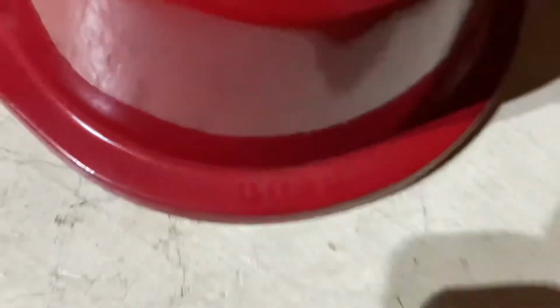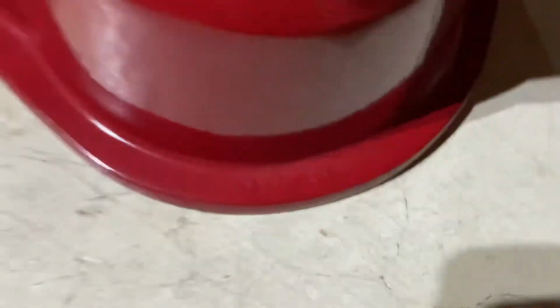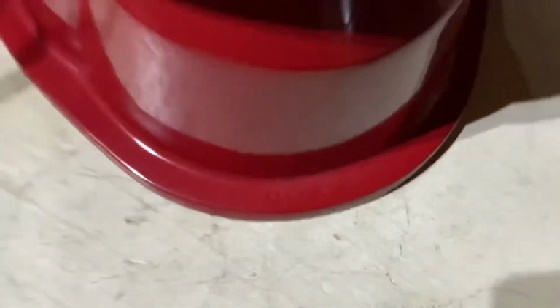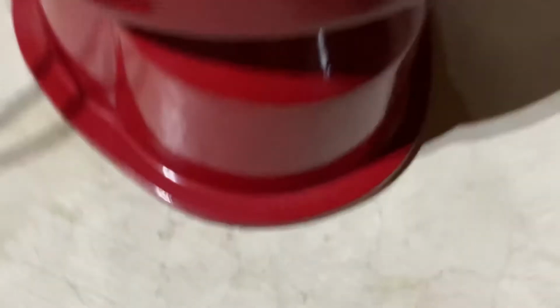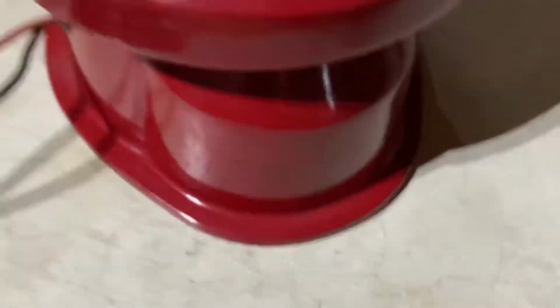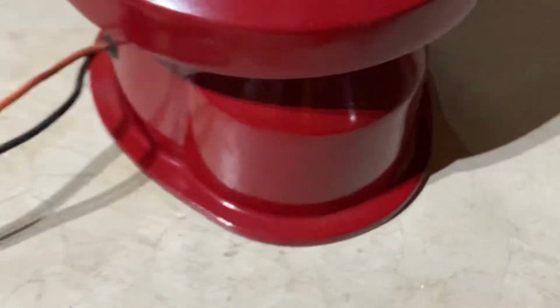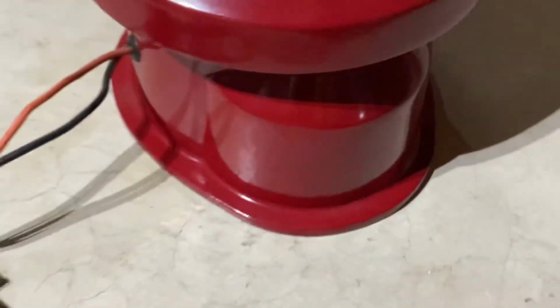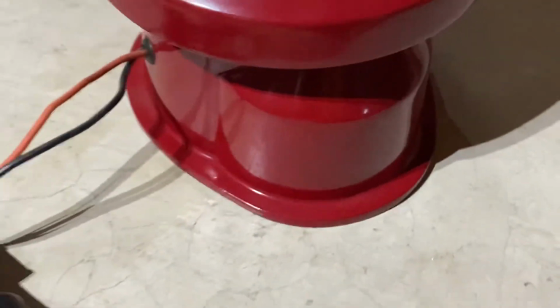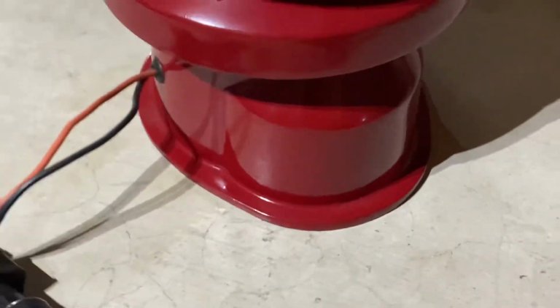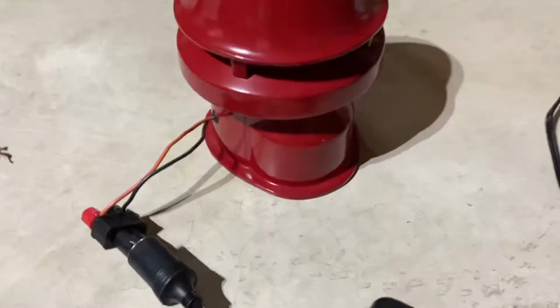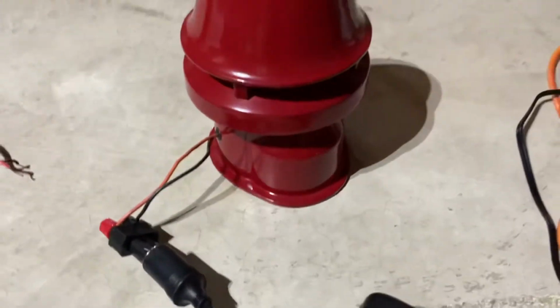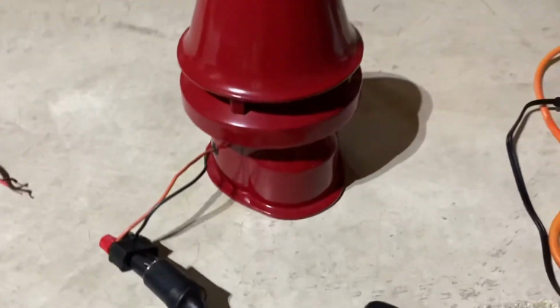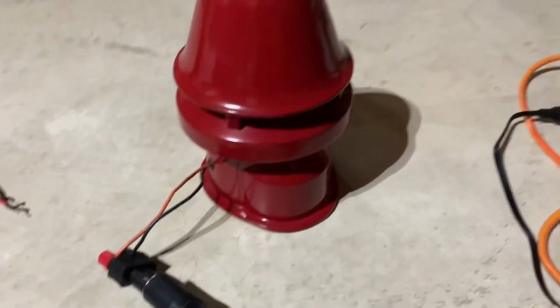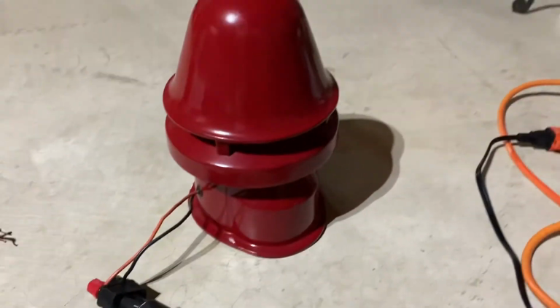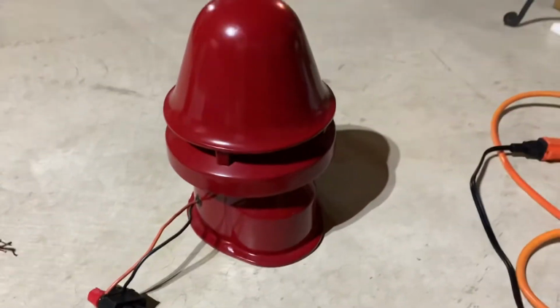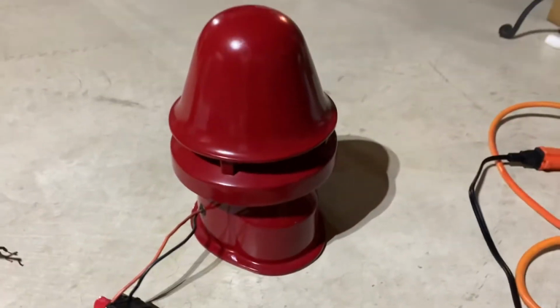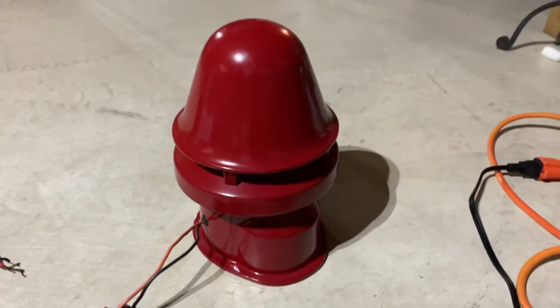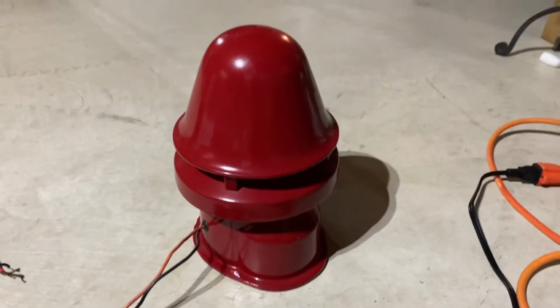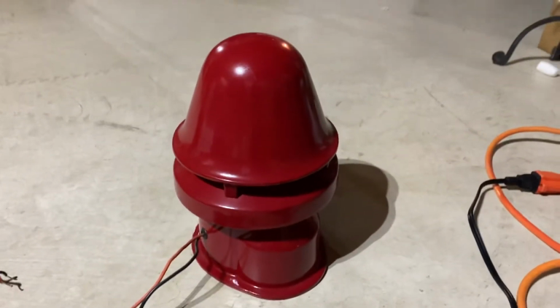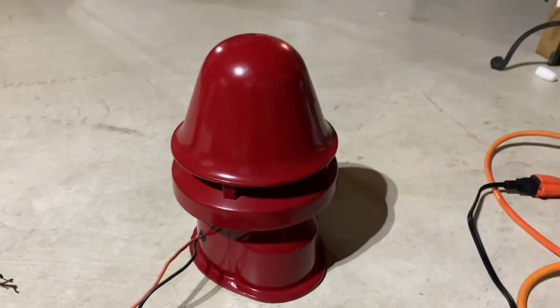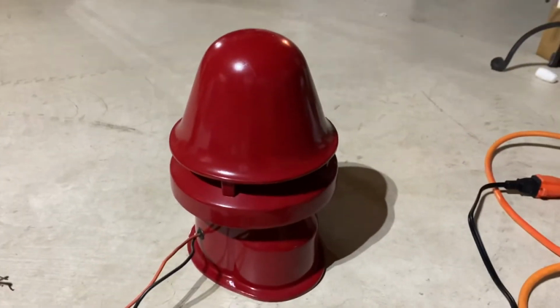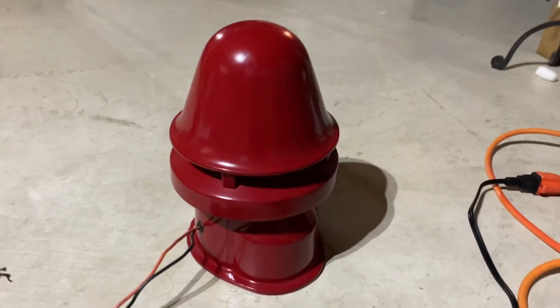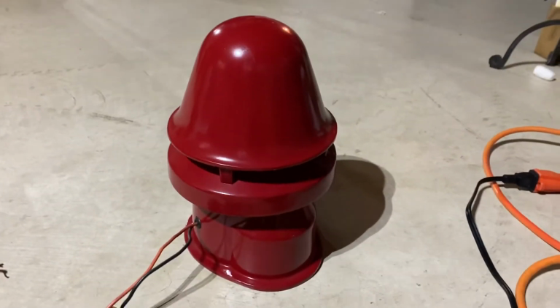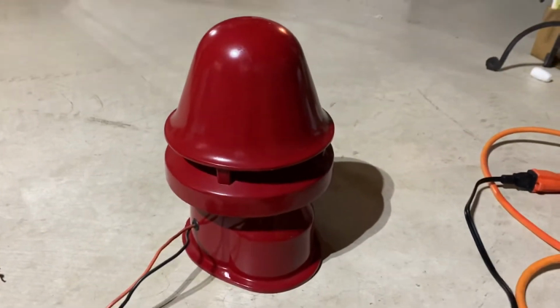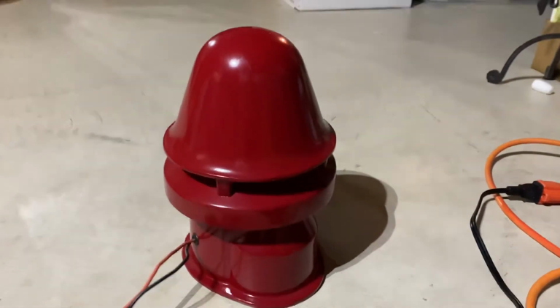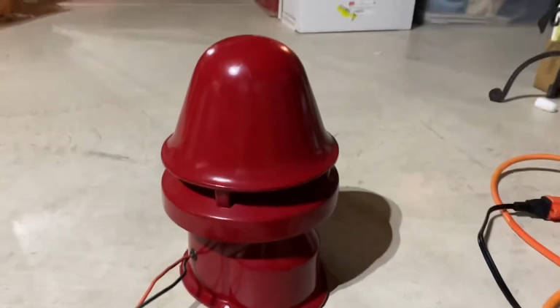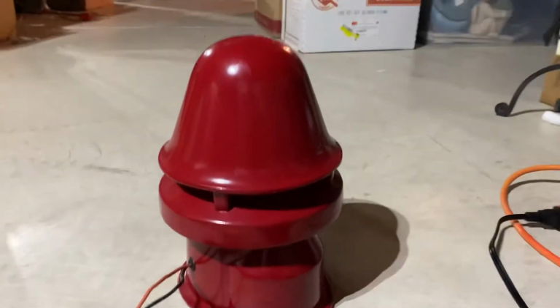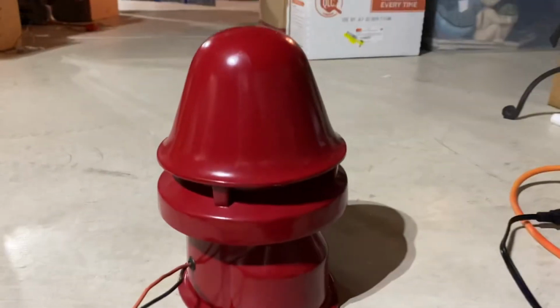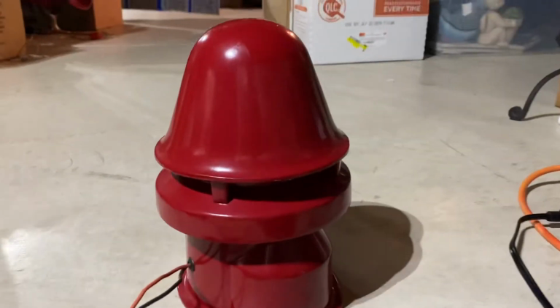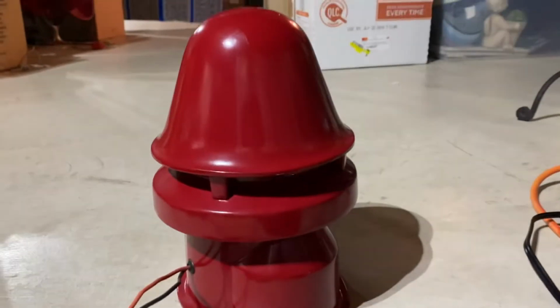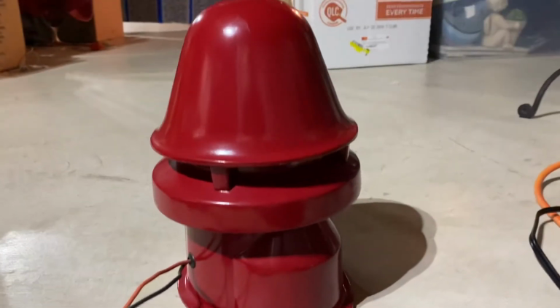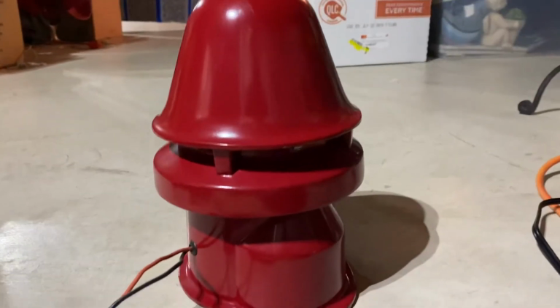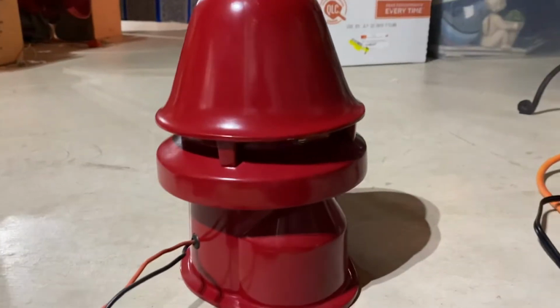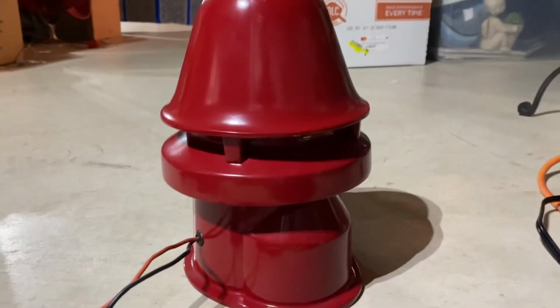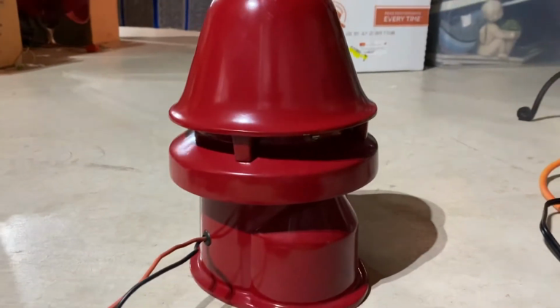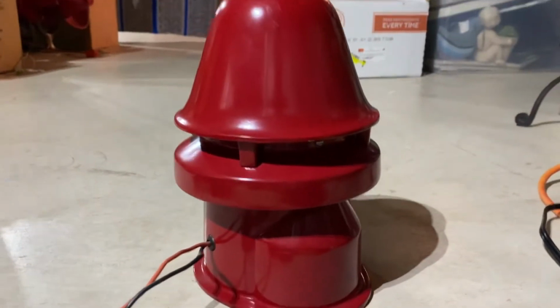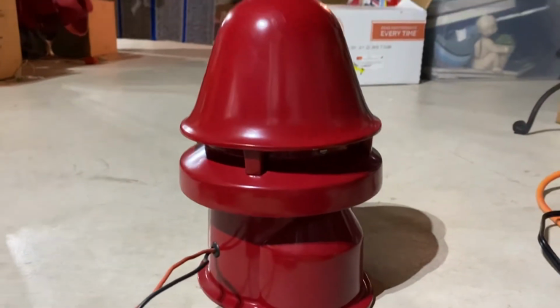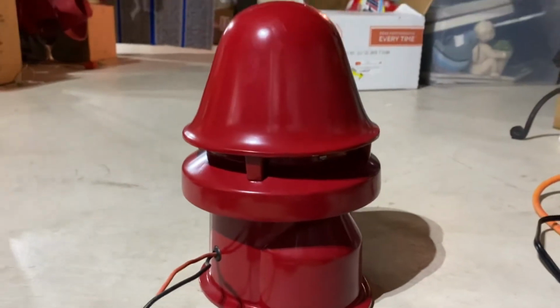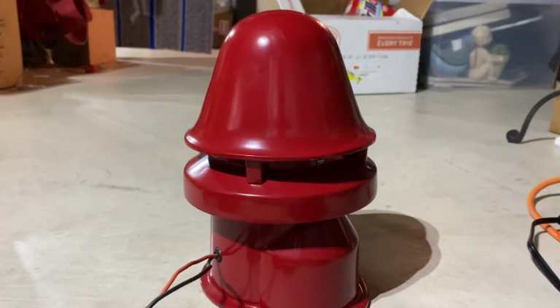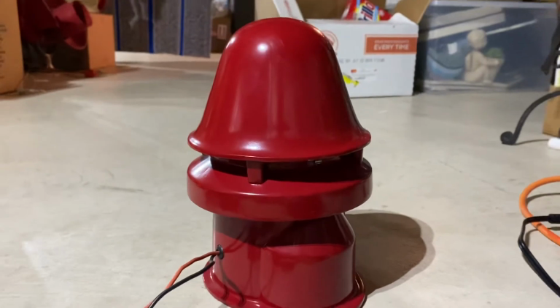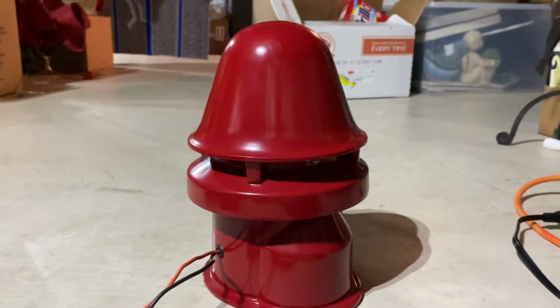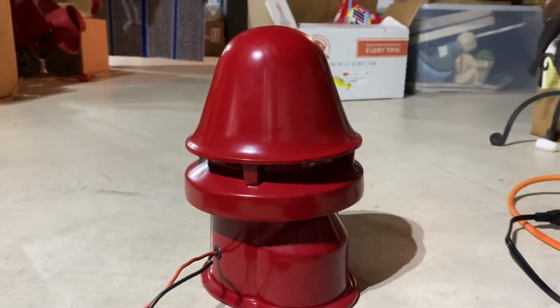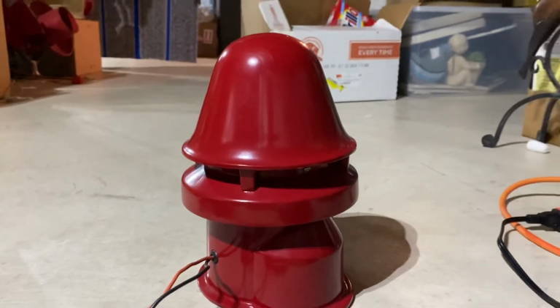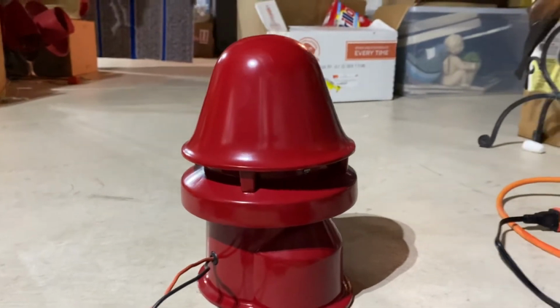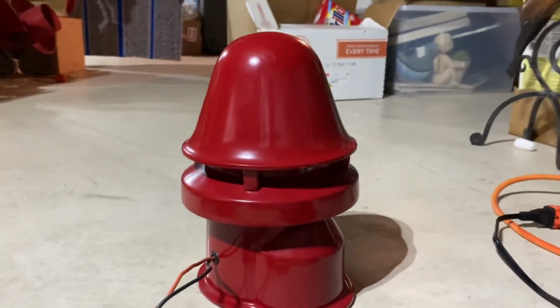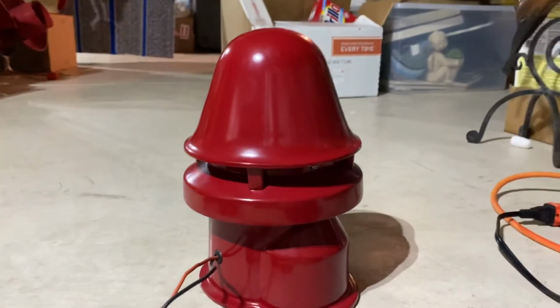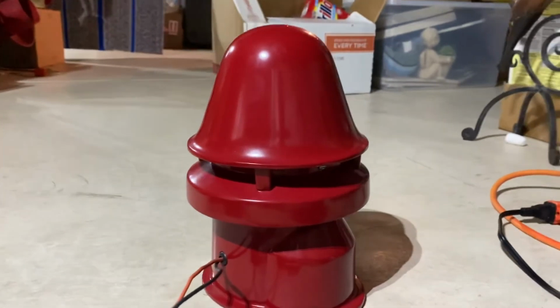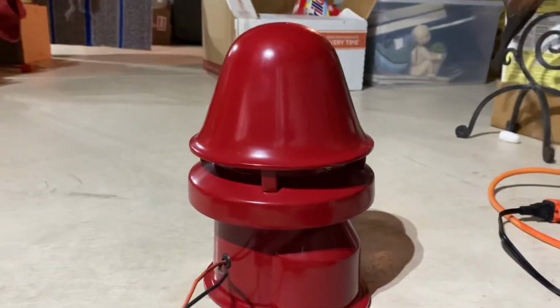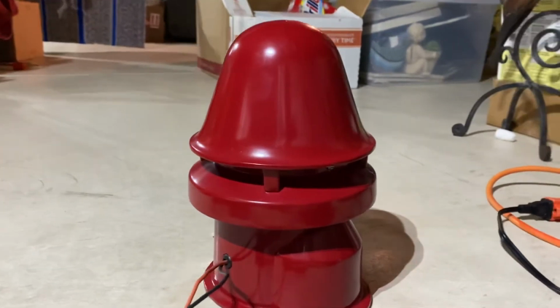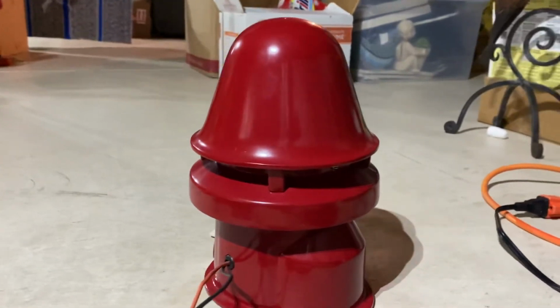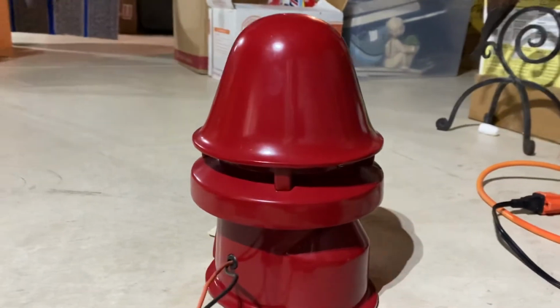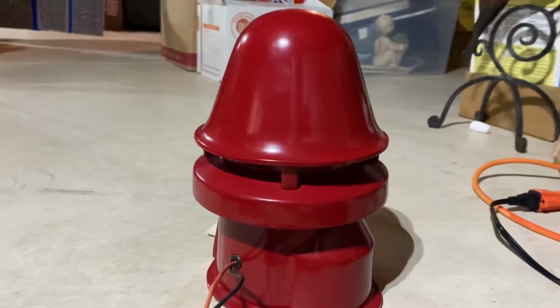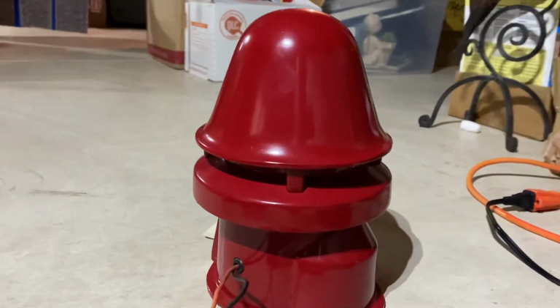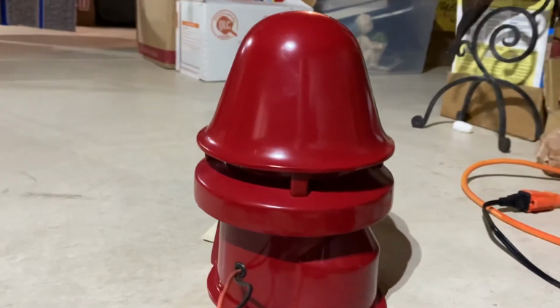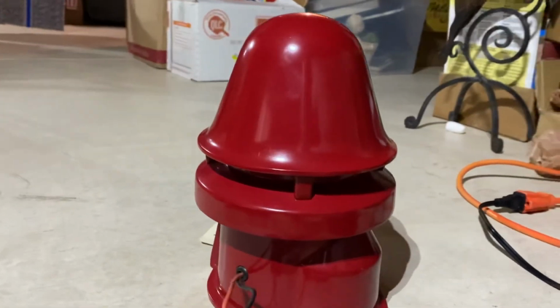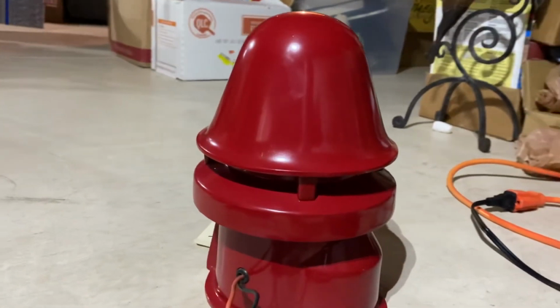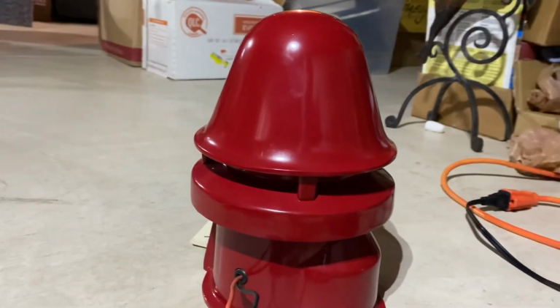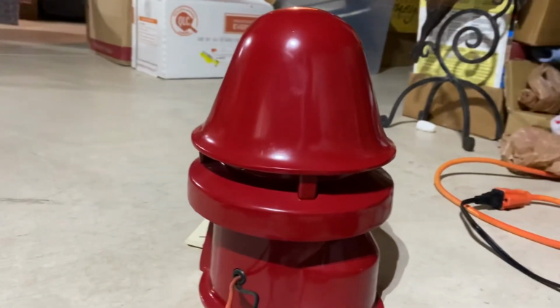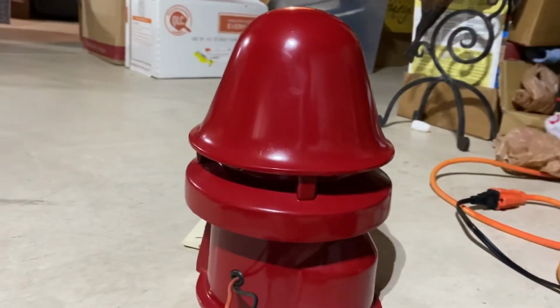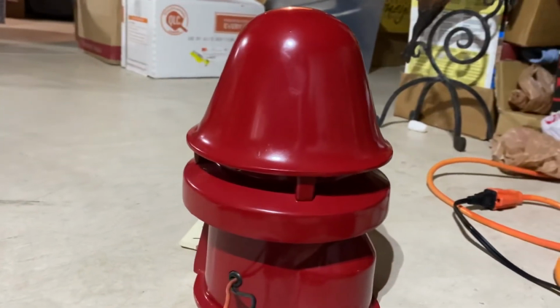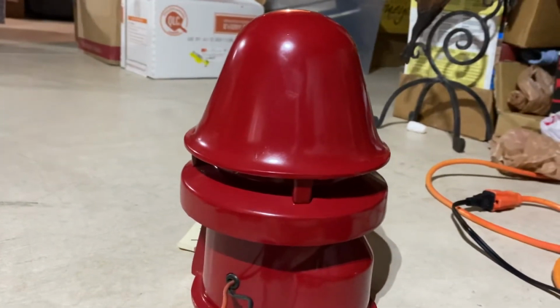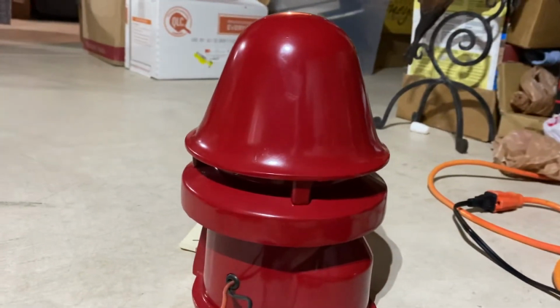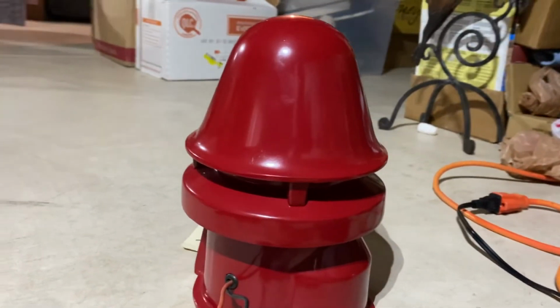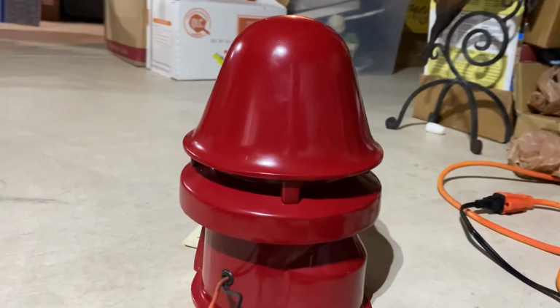I know it's a little hard to see and I apologize about that. This is a really nice looking siren for how old it is. It runs great.